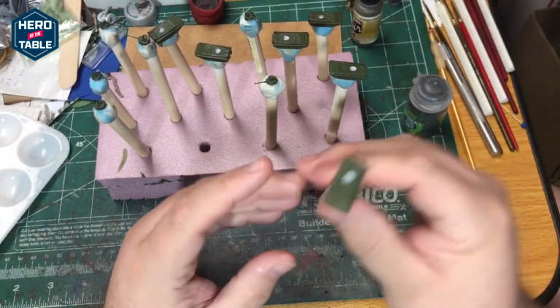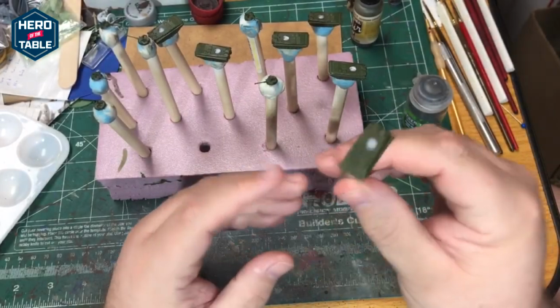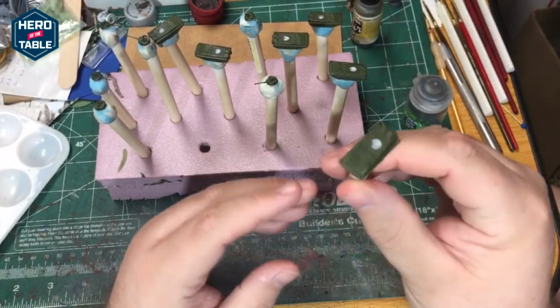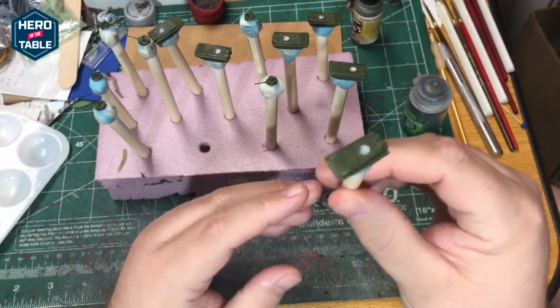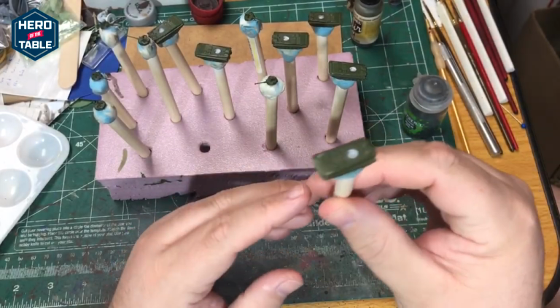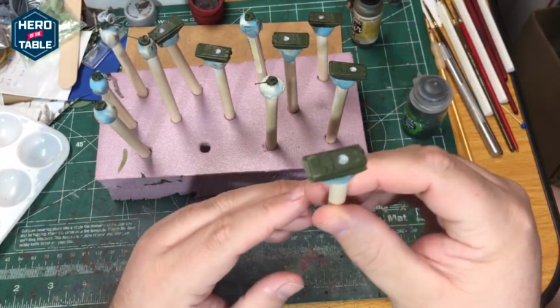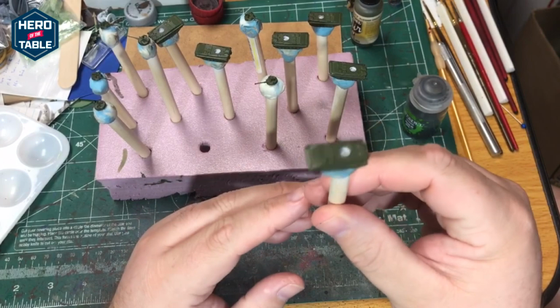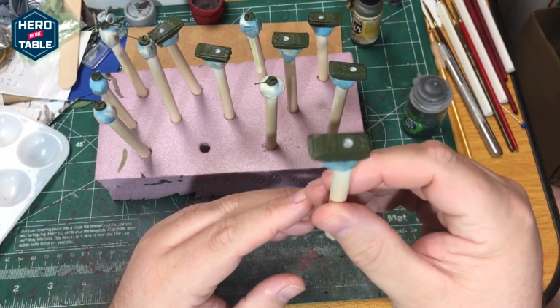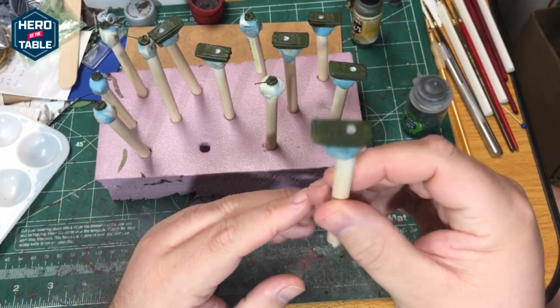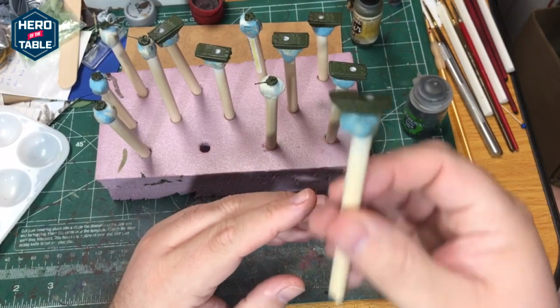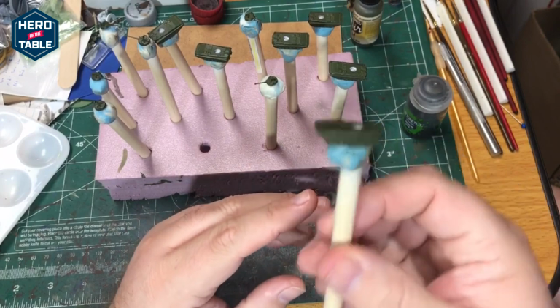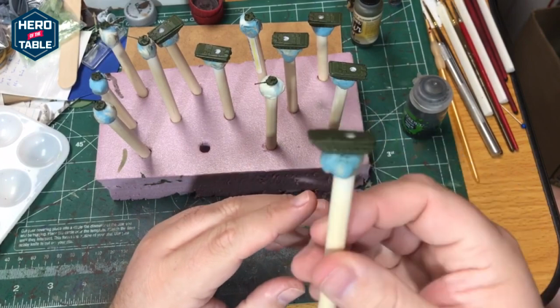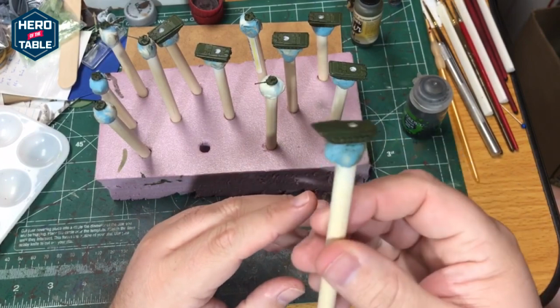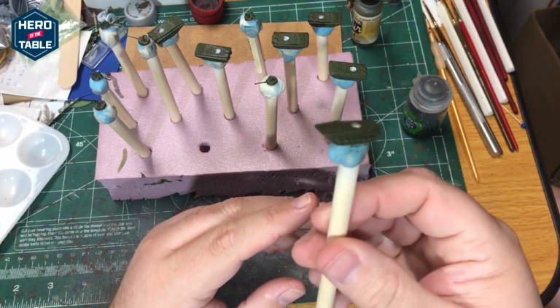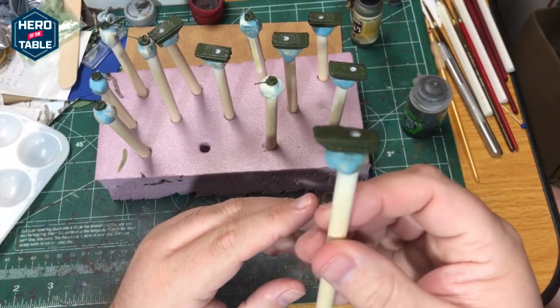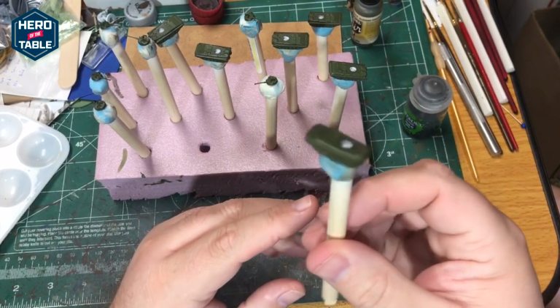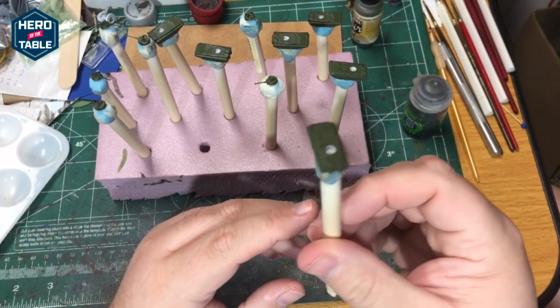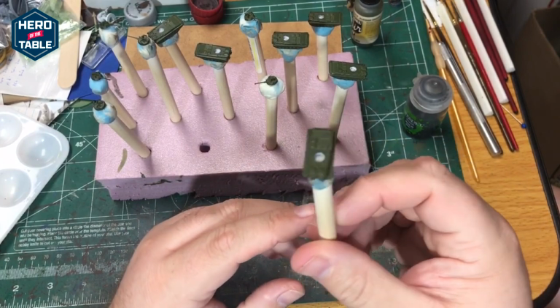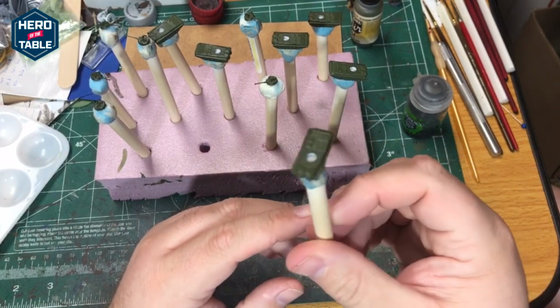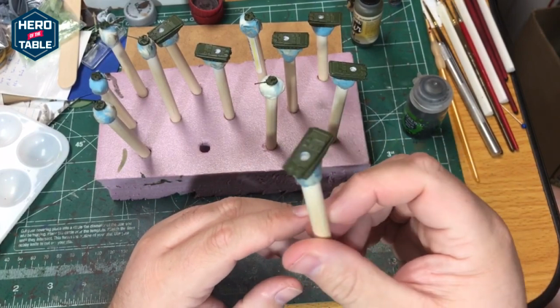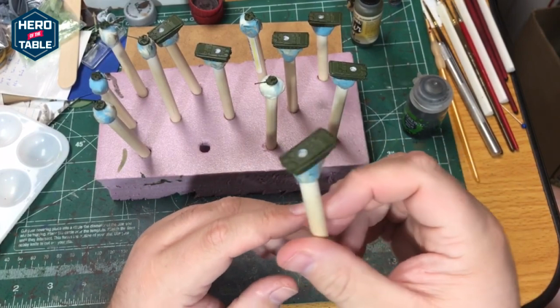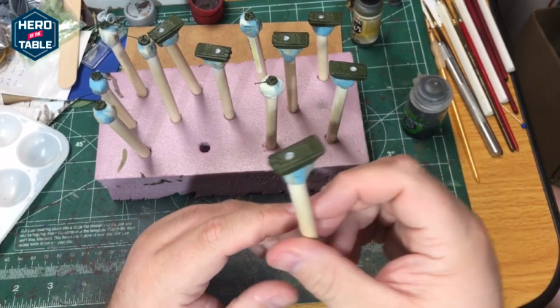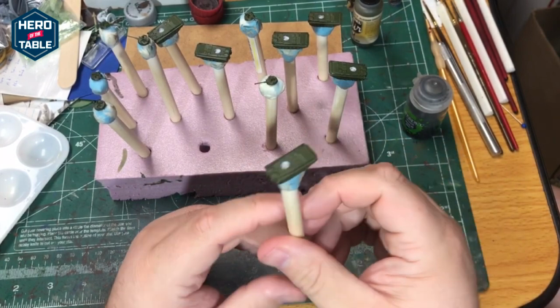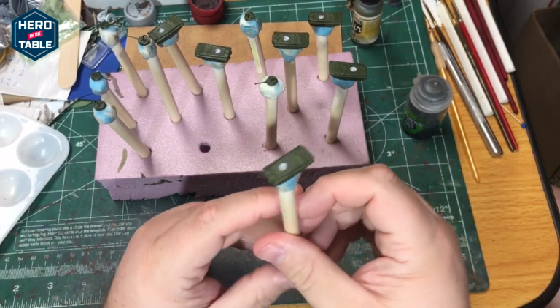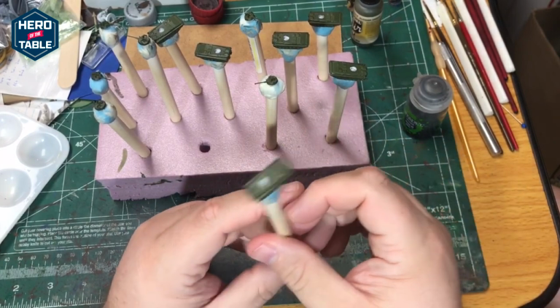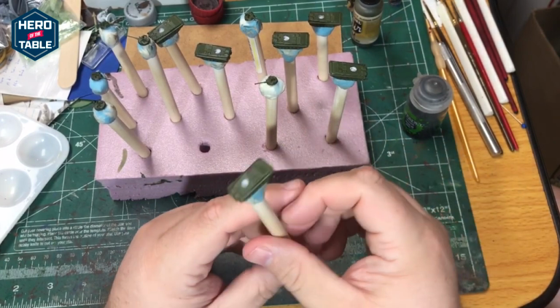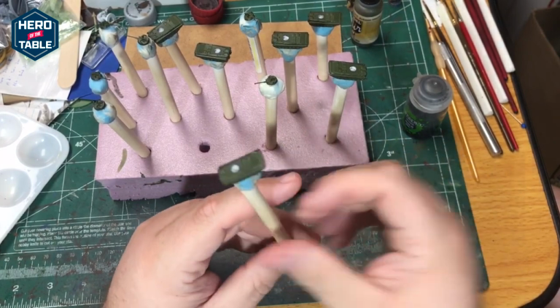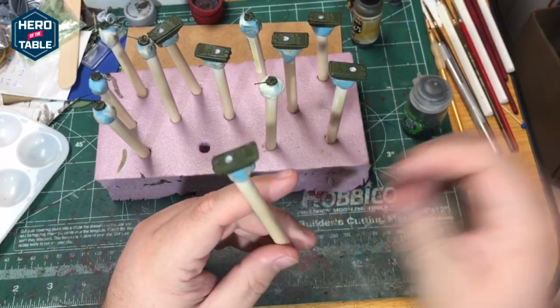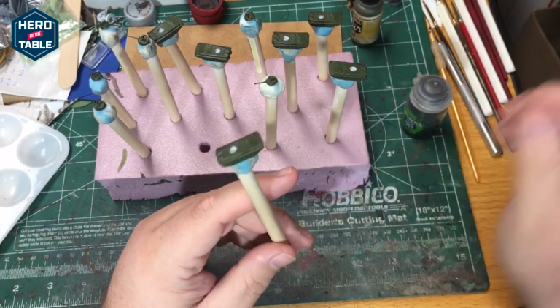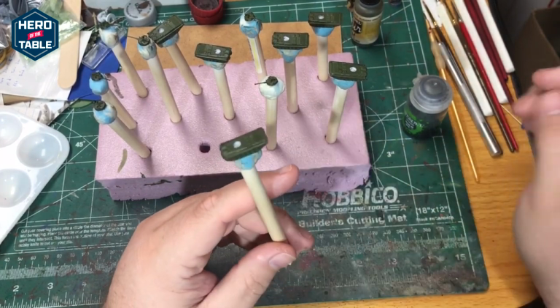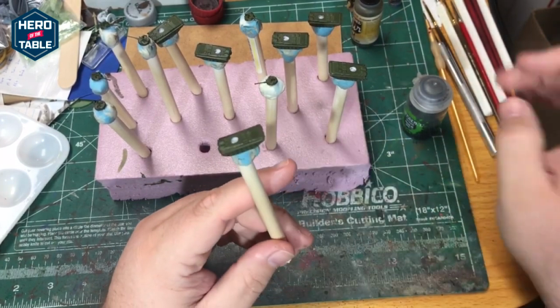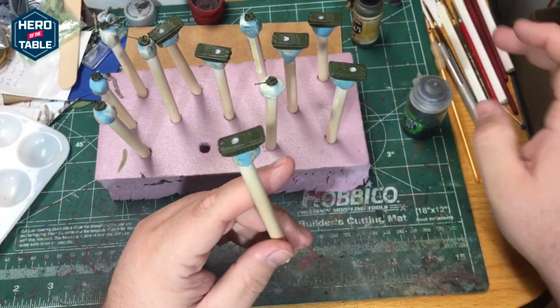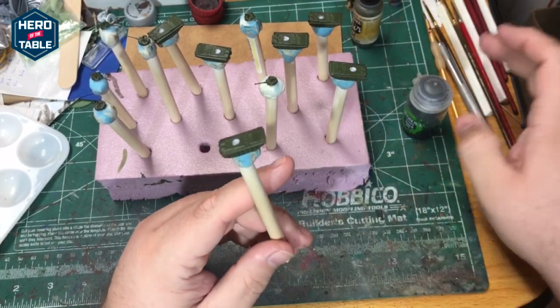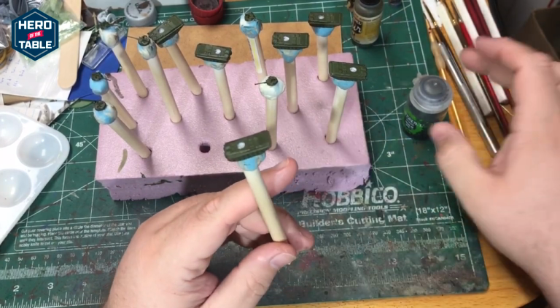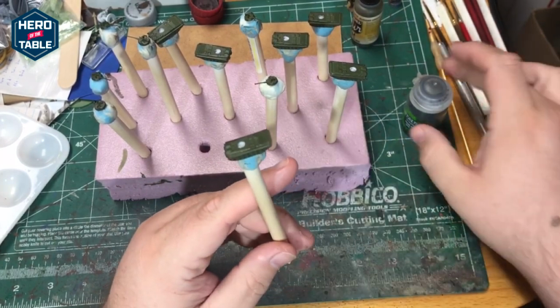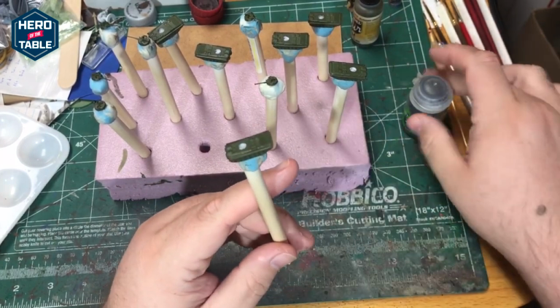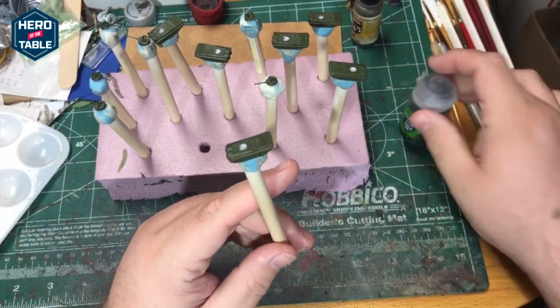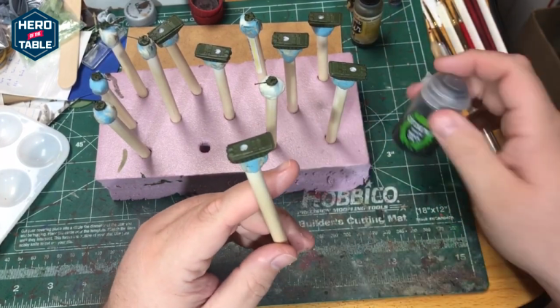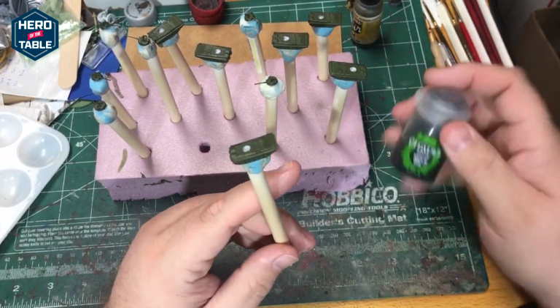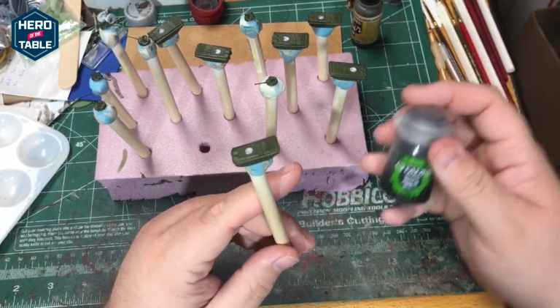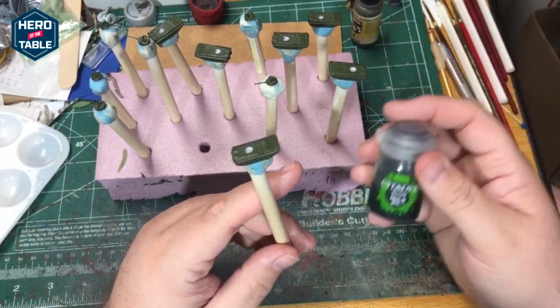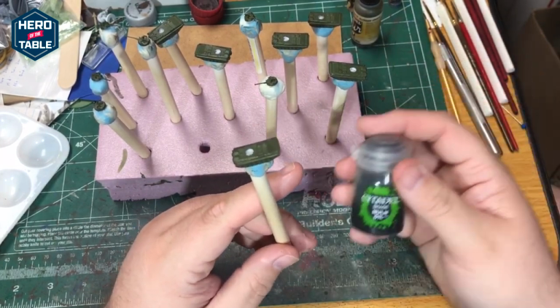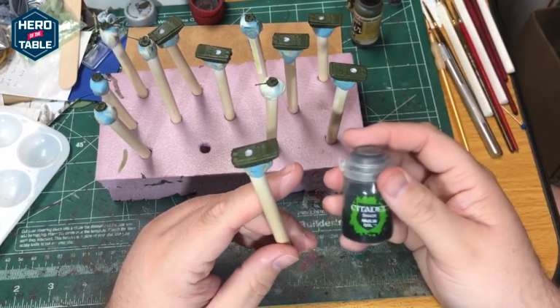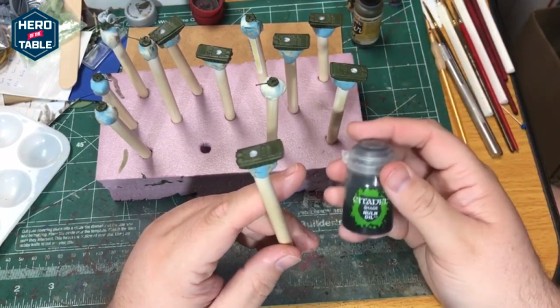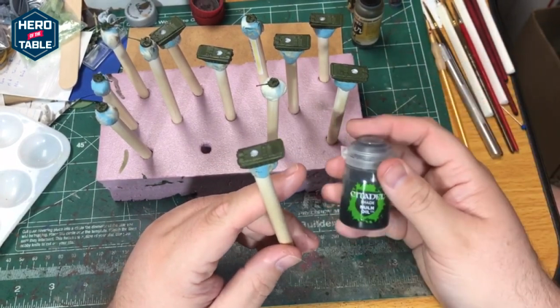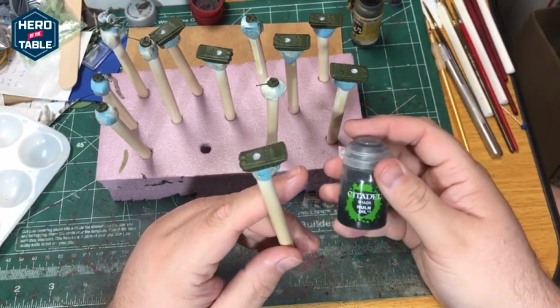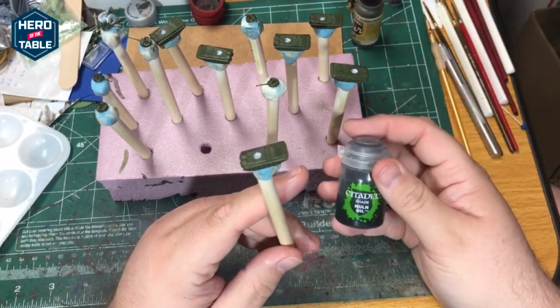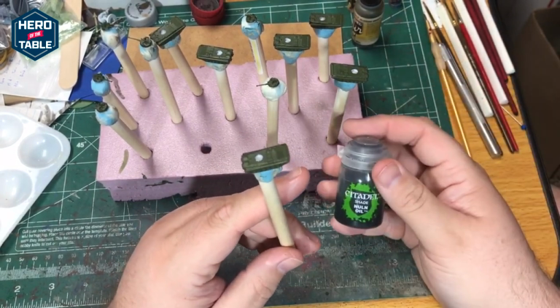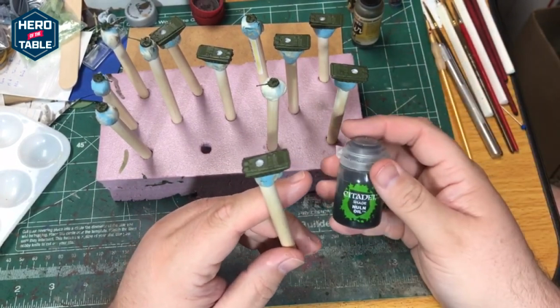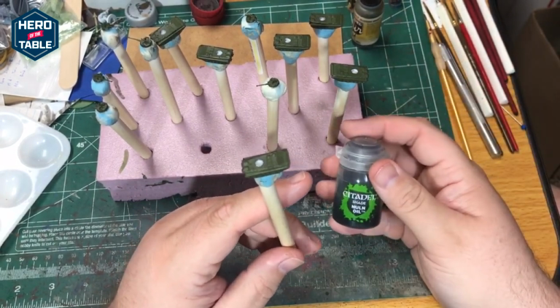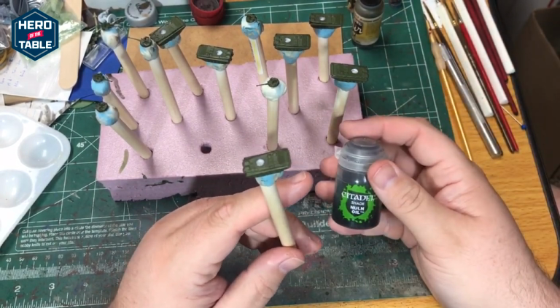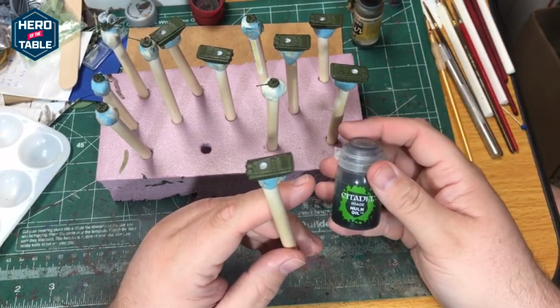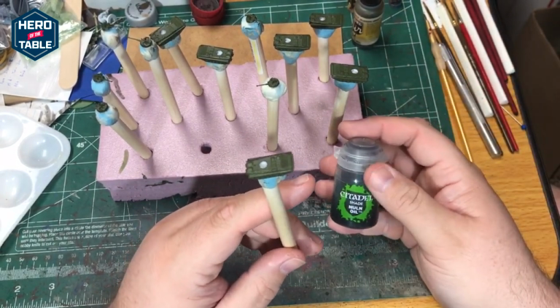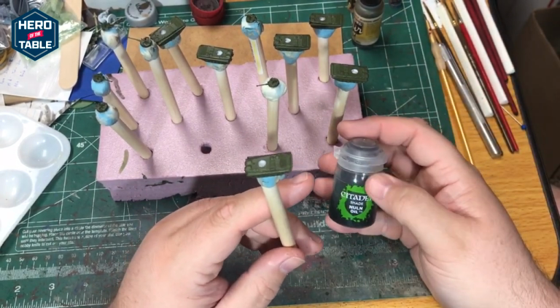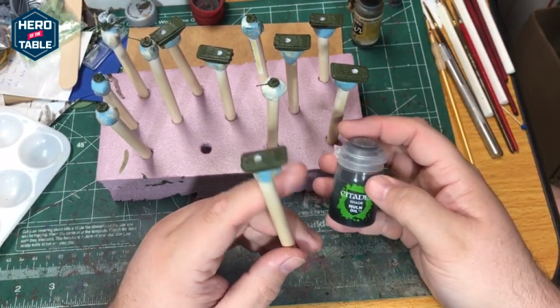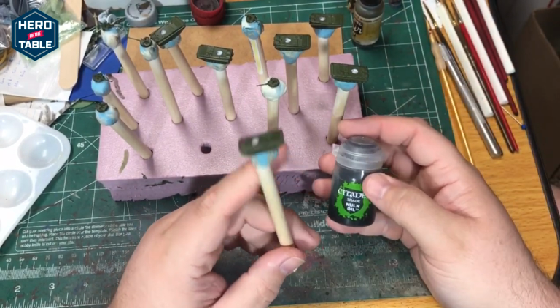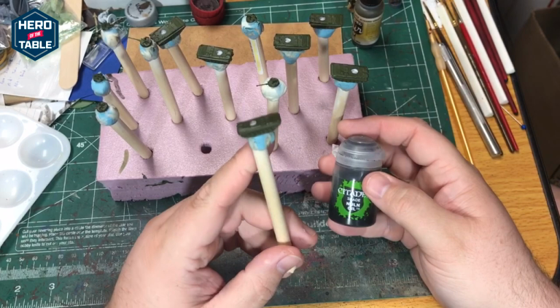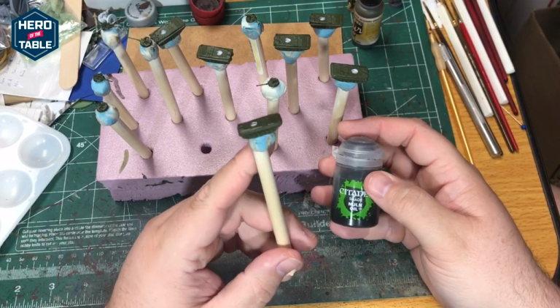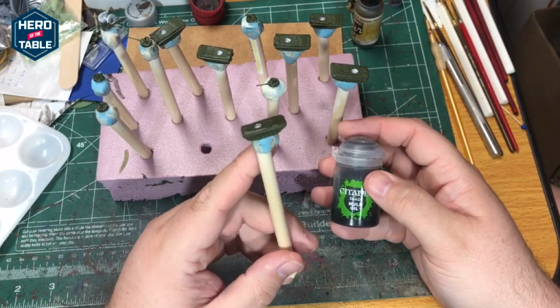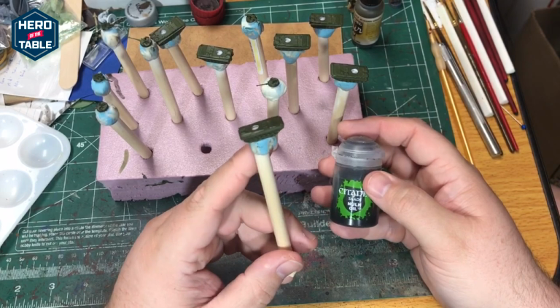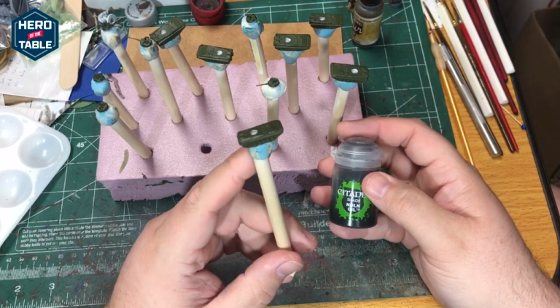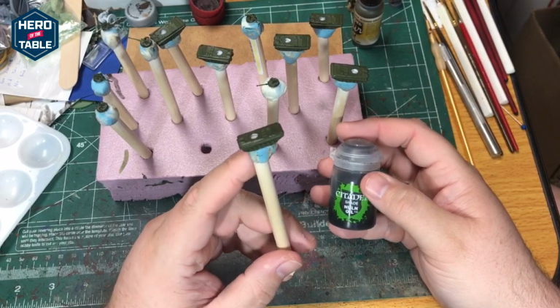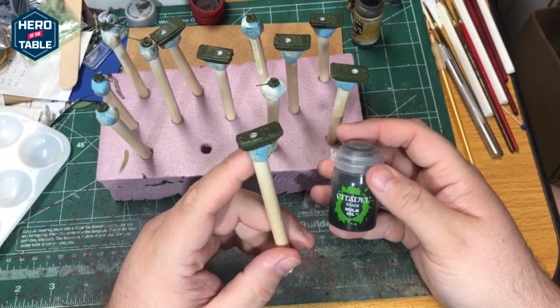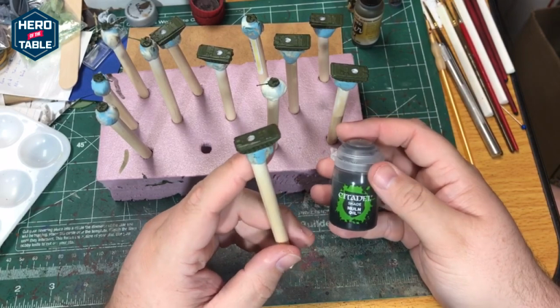I've got the base color applied. Next up I'm going to wash all of these with Nuln Oil to give them a little bit of a used, dirty look.